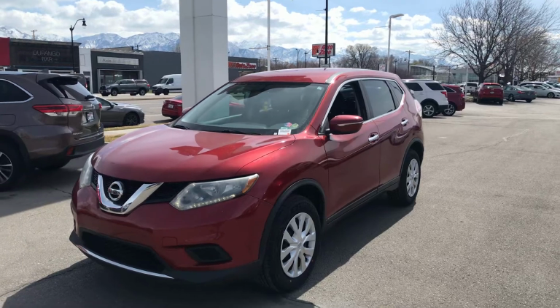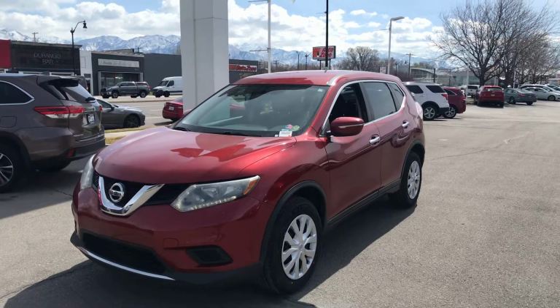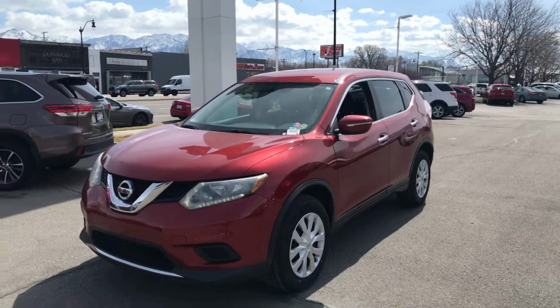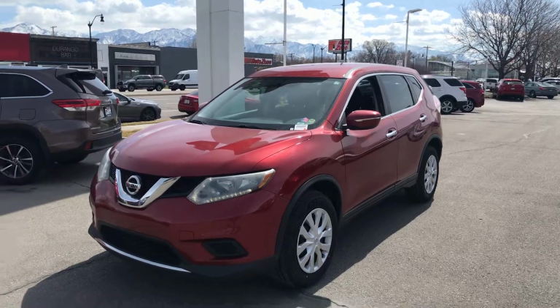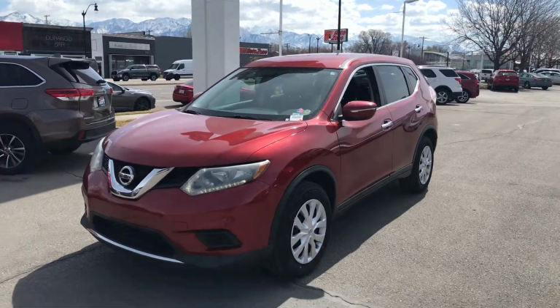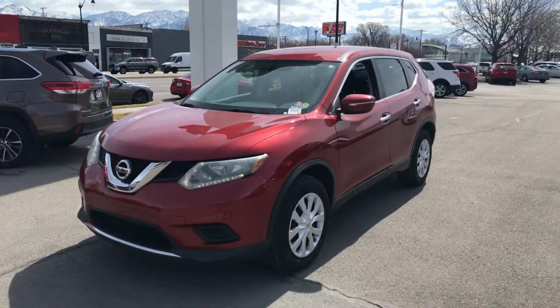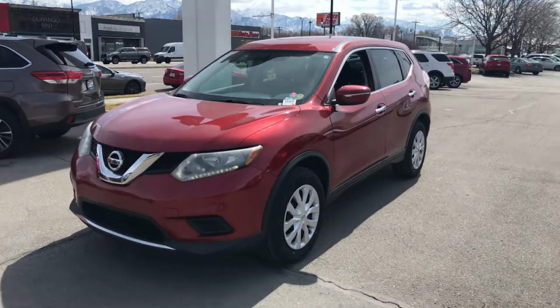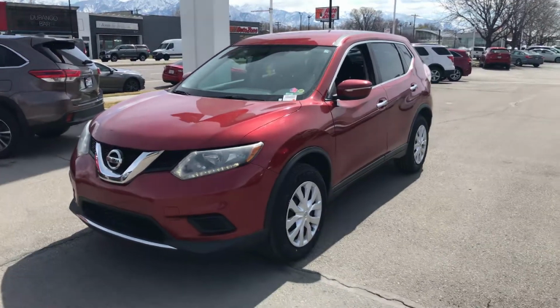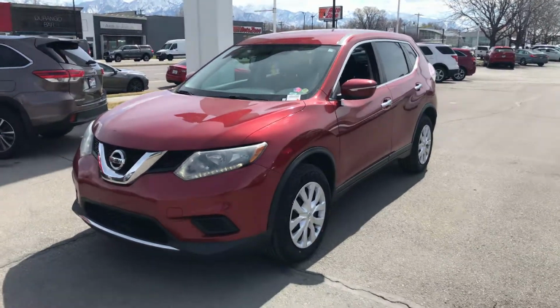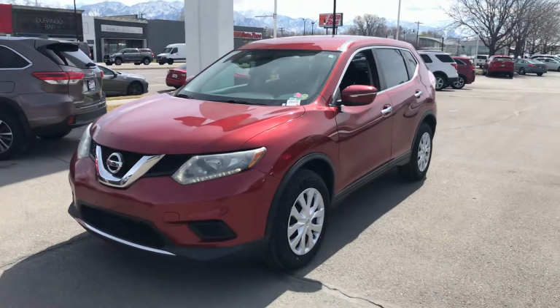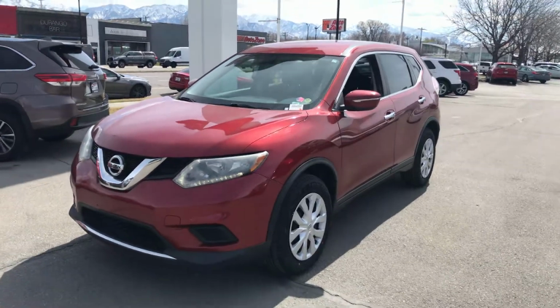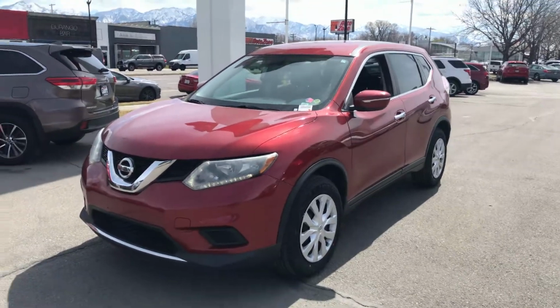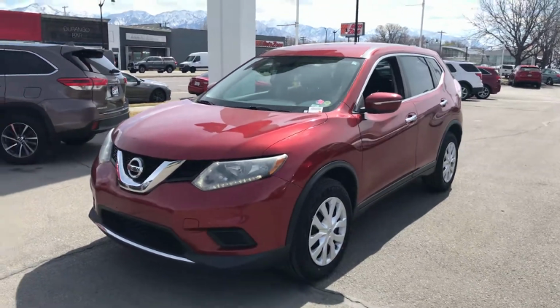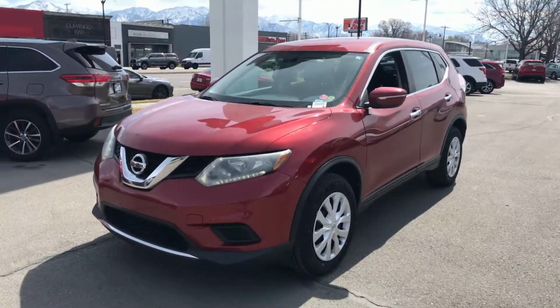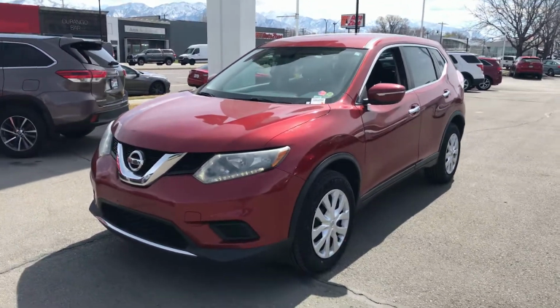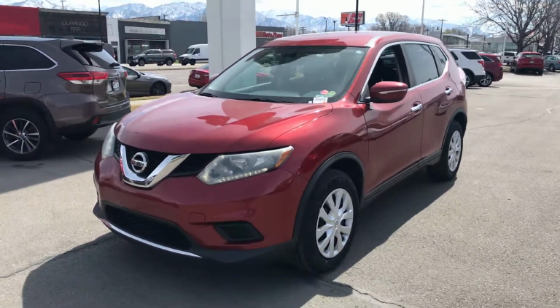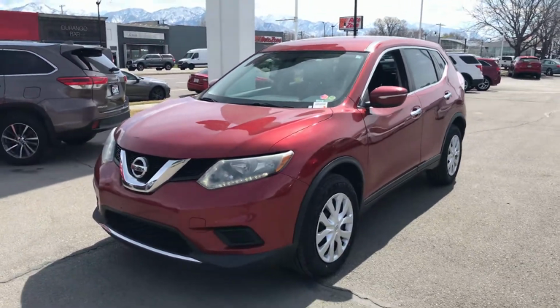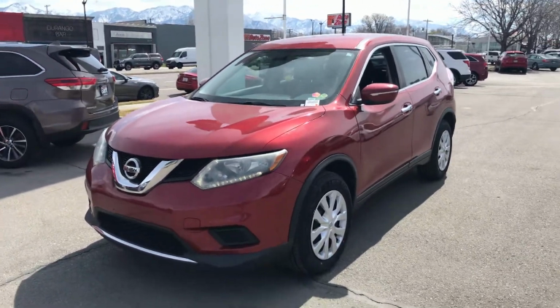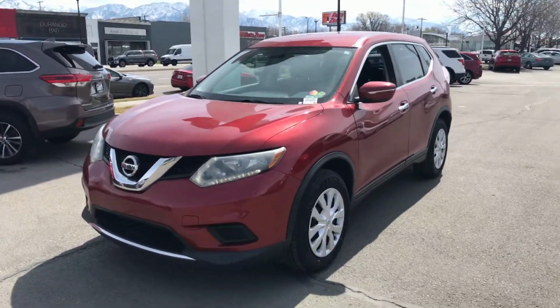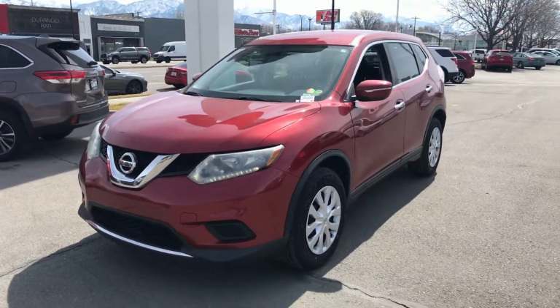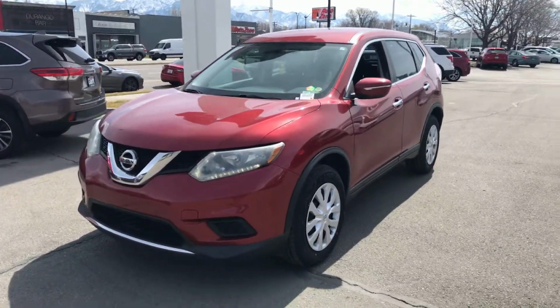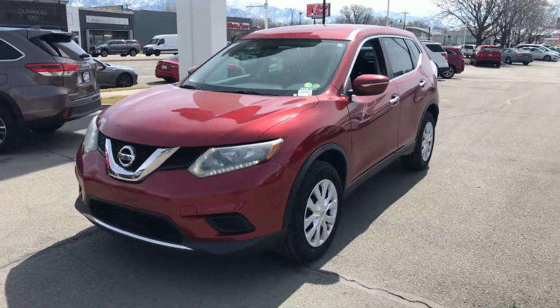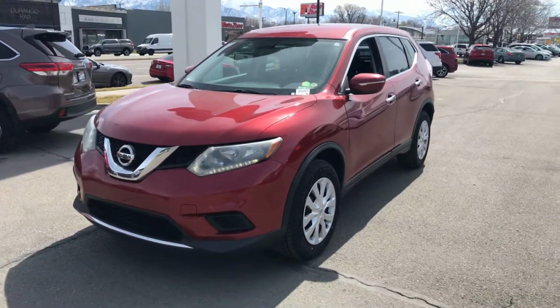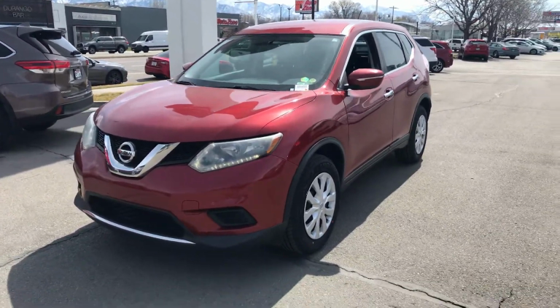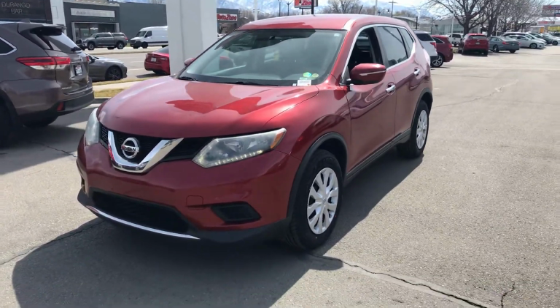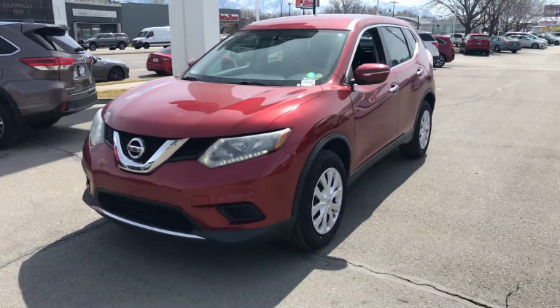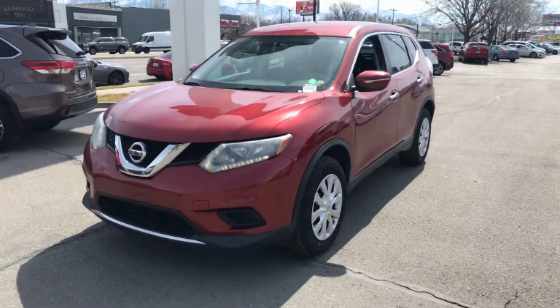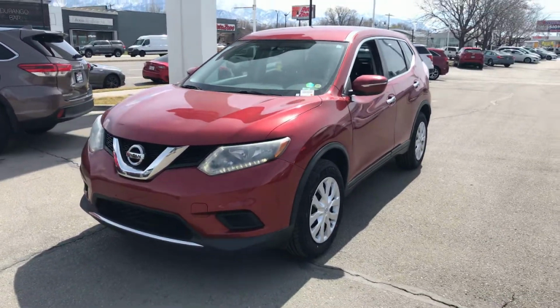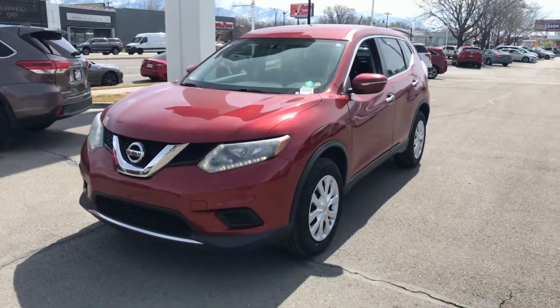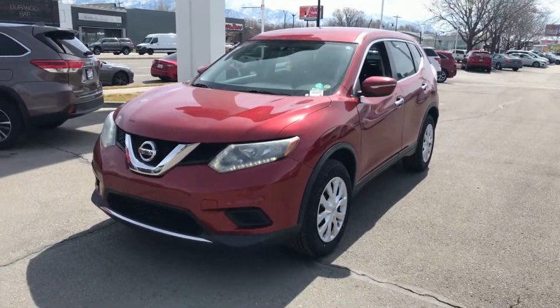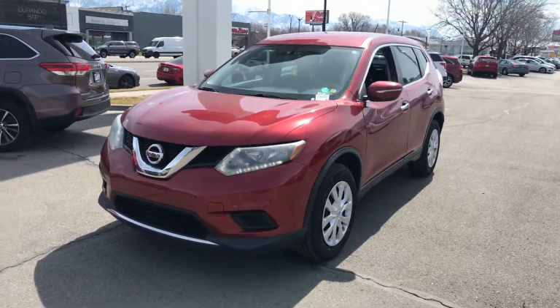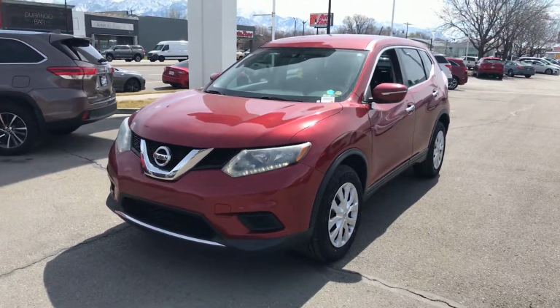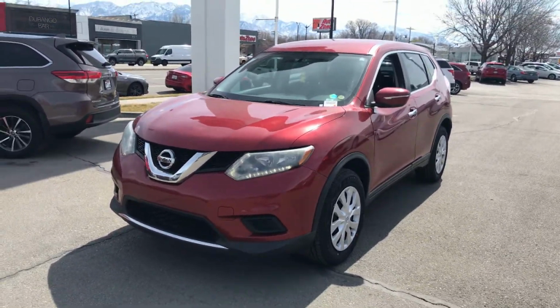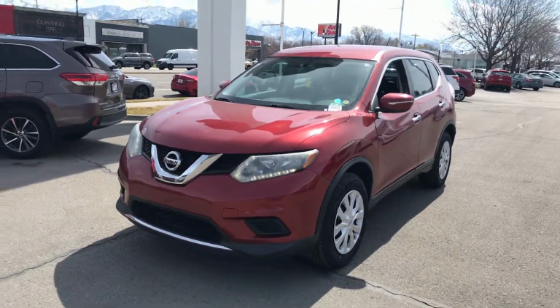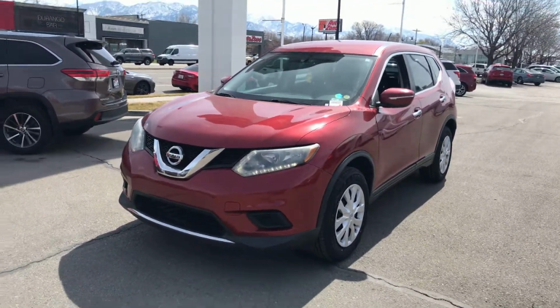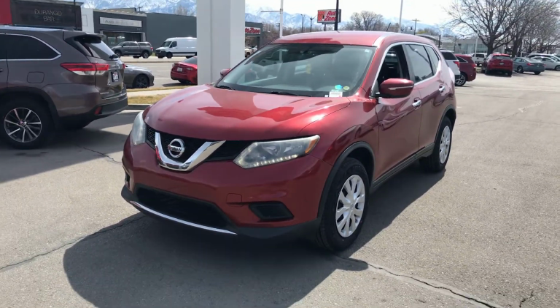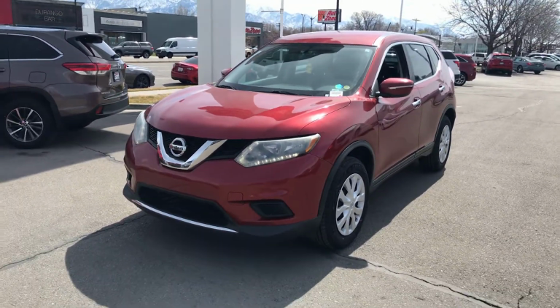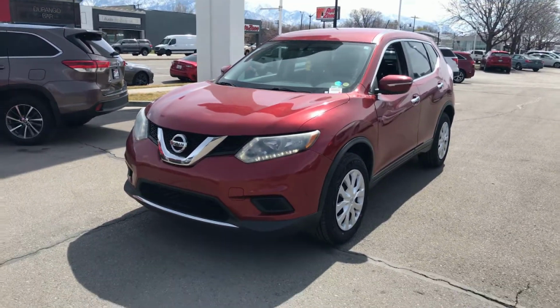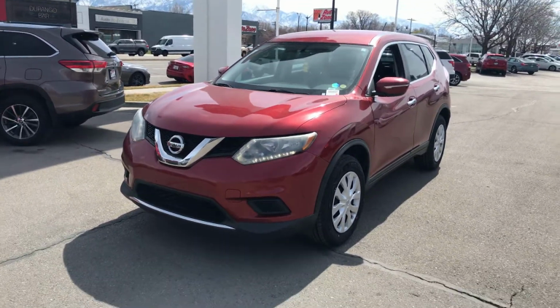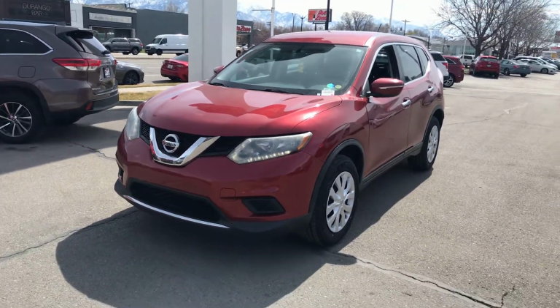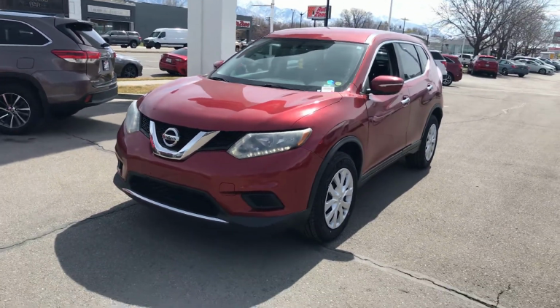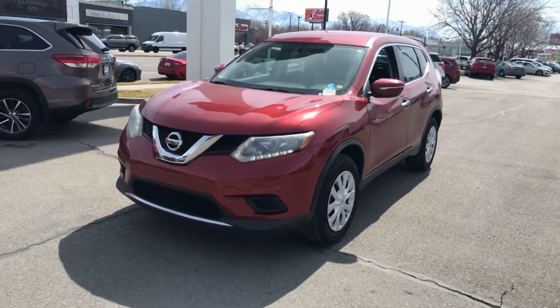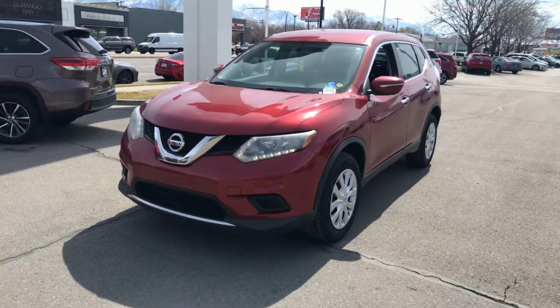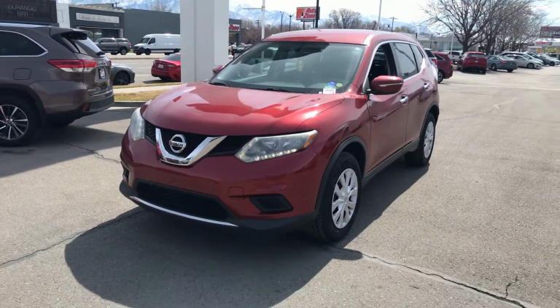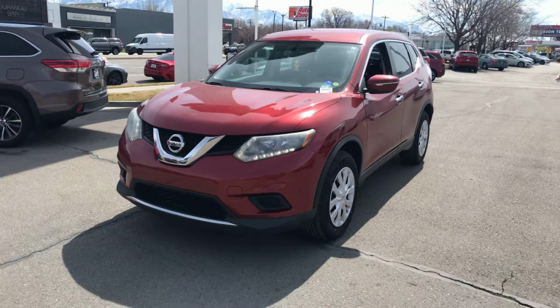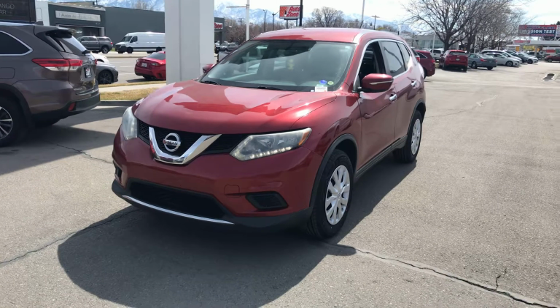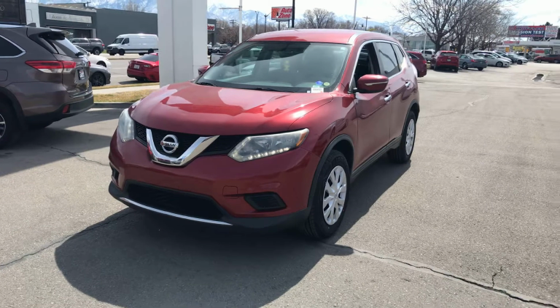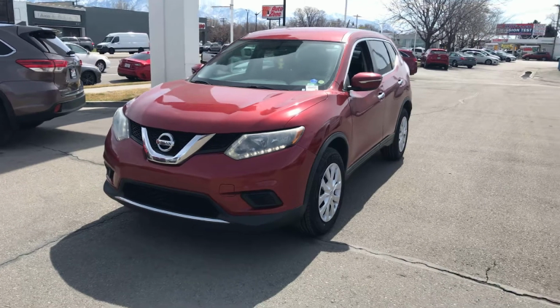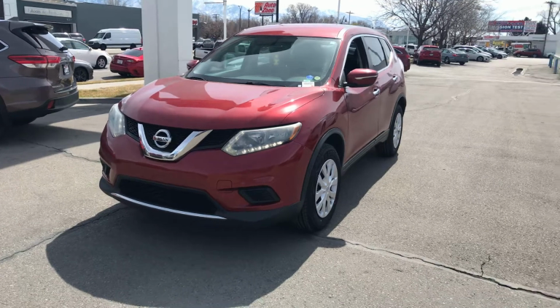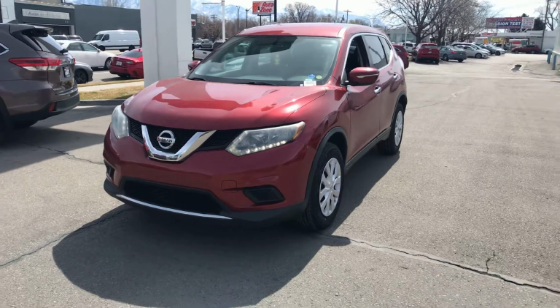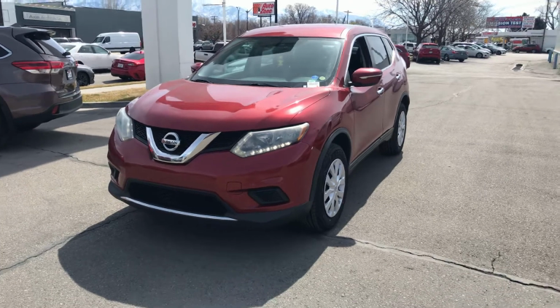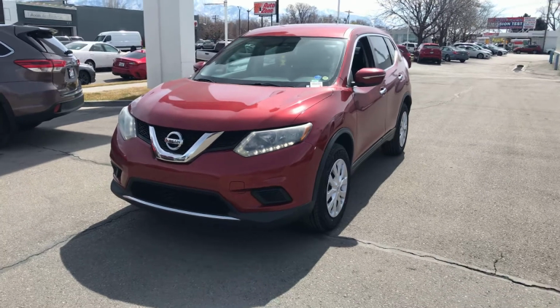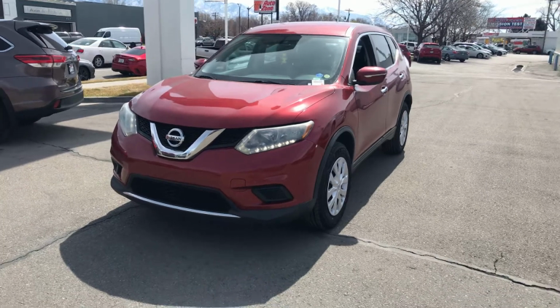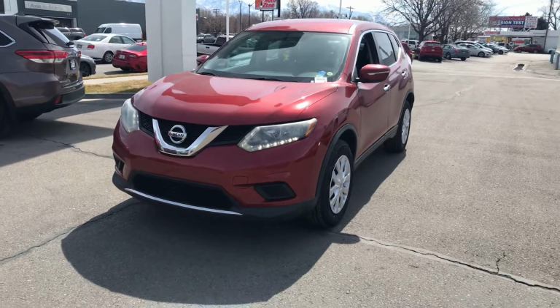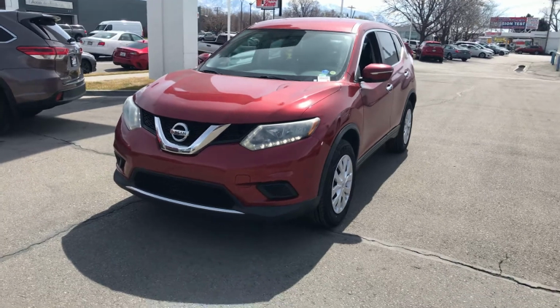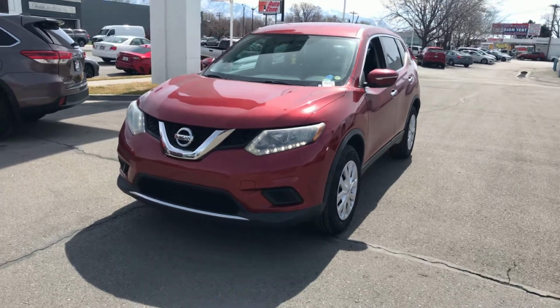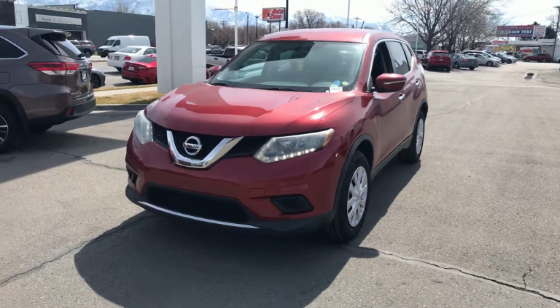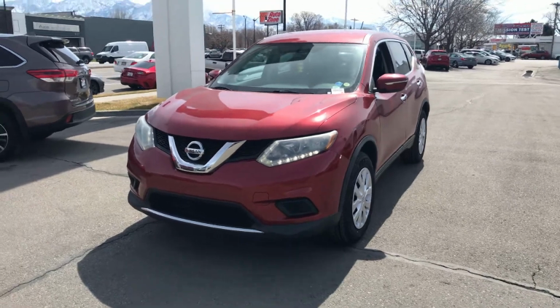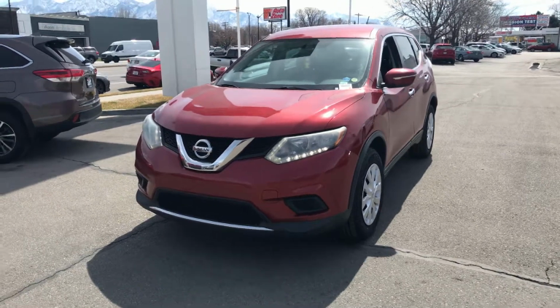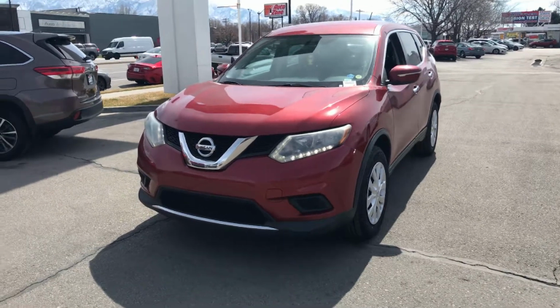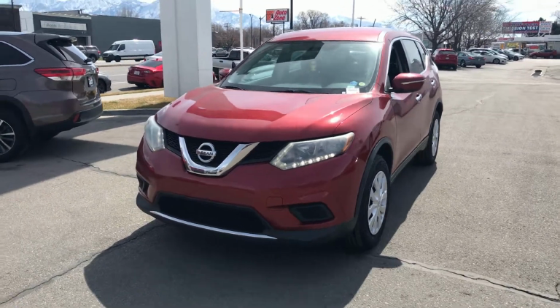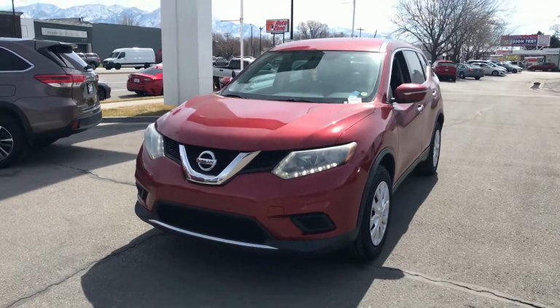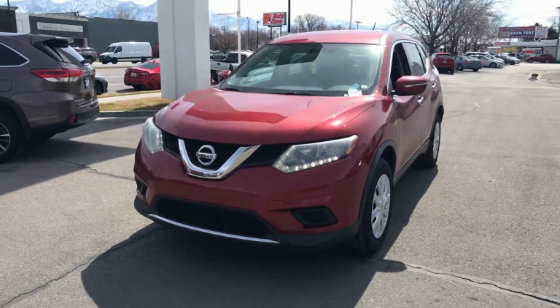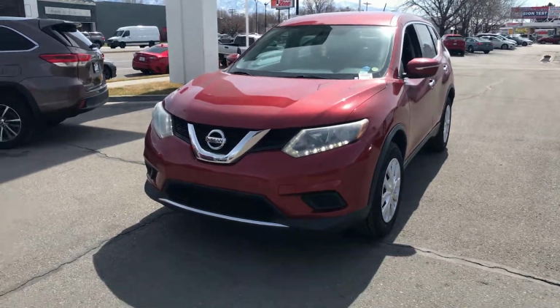Jeffrey, it's Dave Husted again with Ken Garf Honda Downtown. Hey, shooting you a quick video of this 2014 Nissan Rogue.